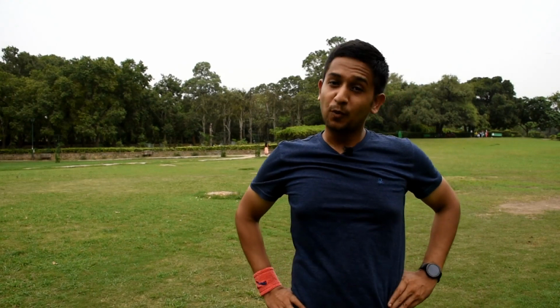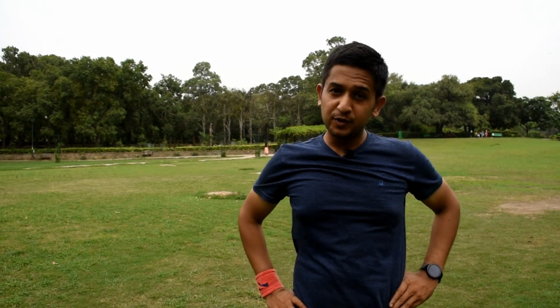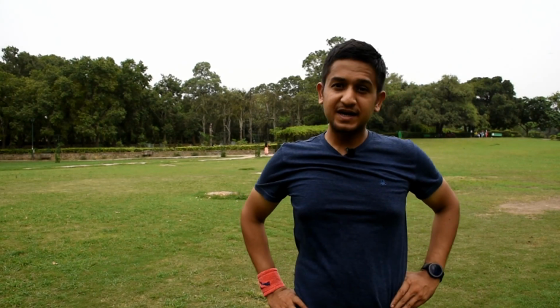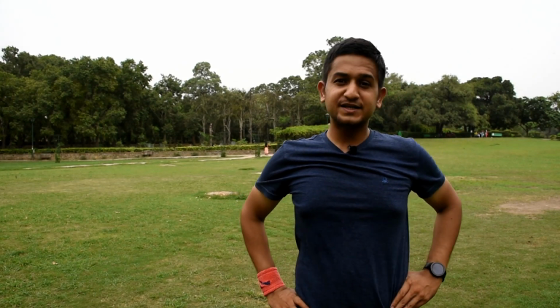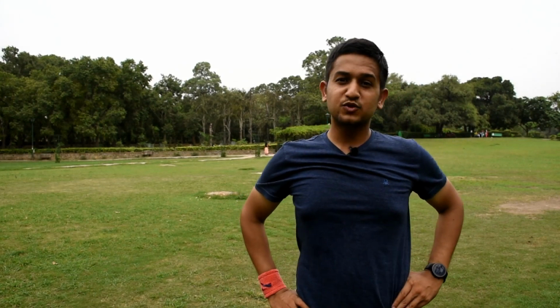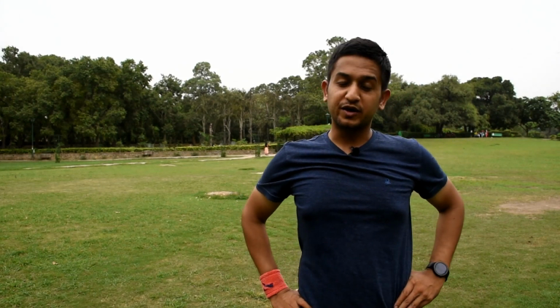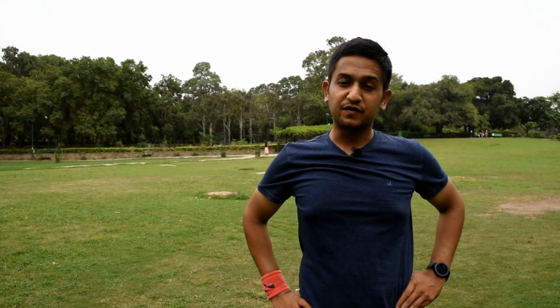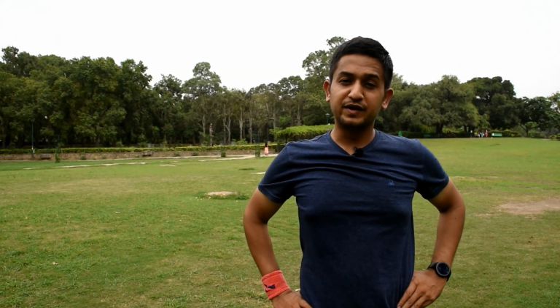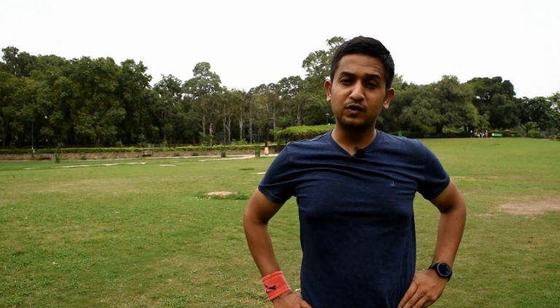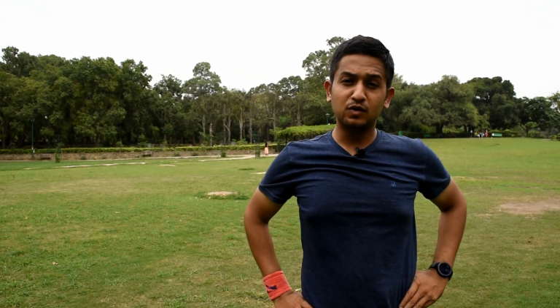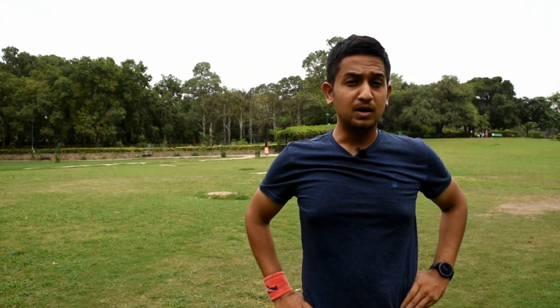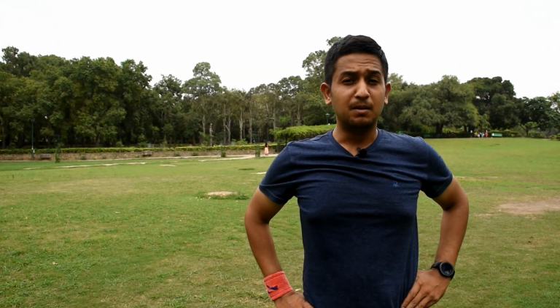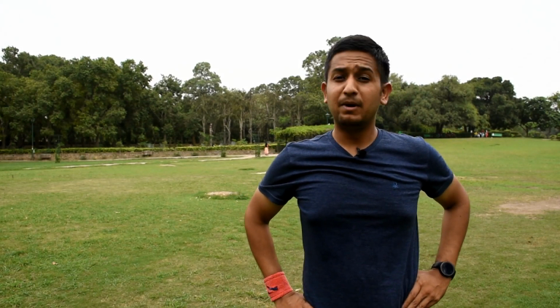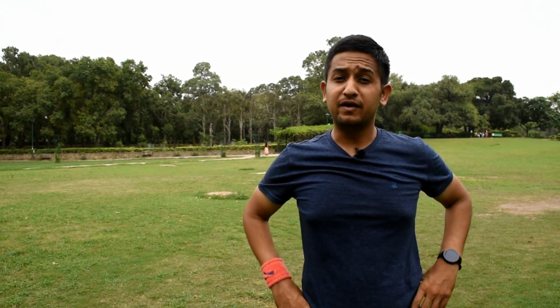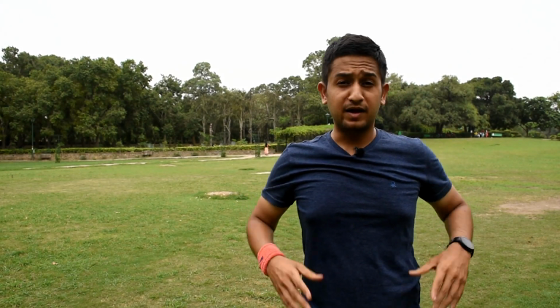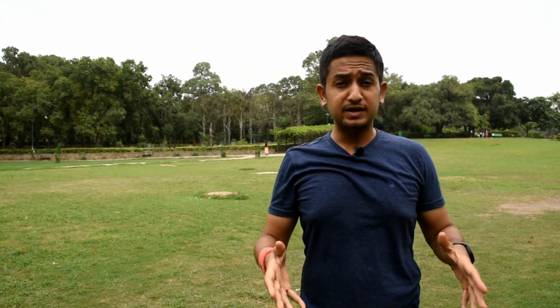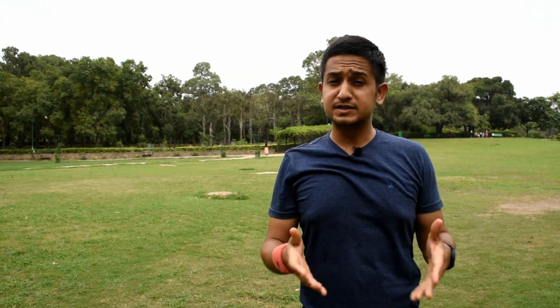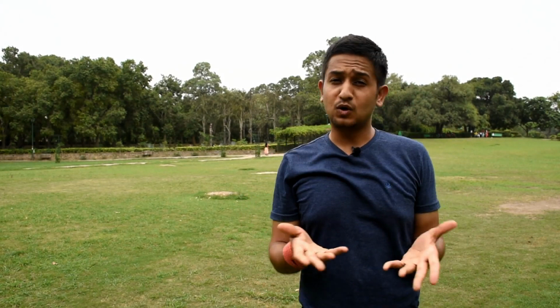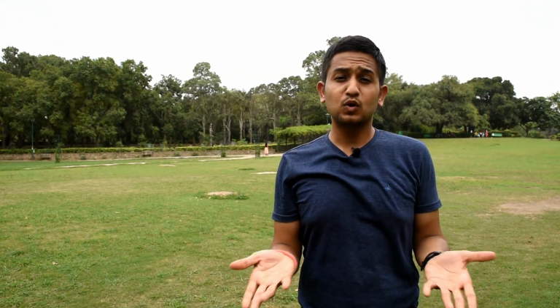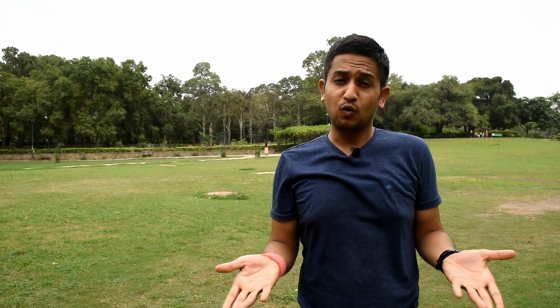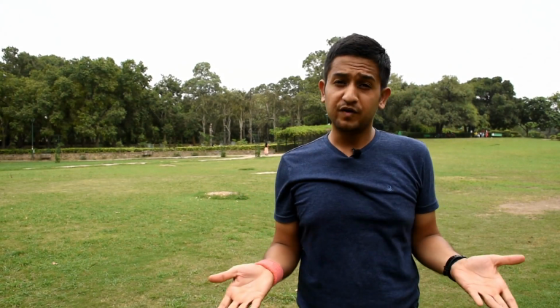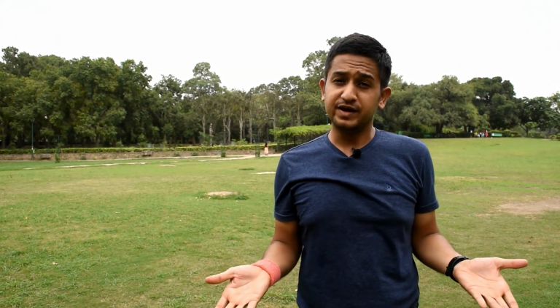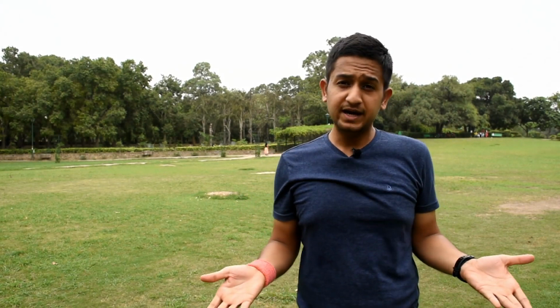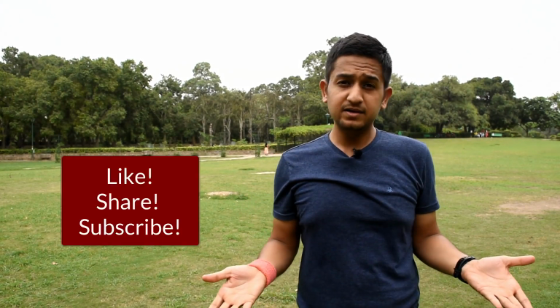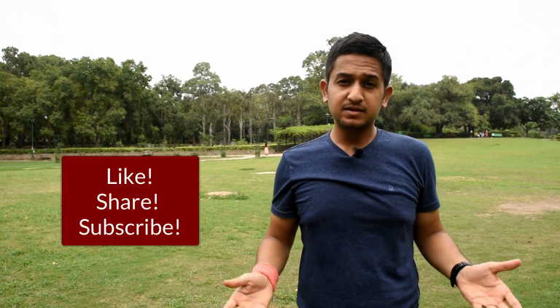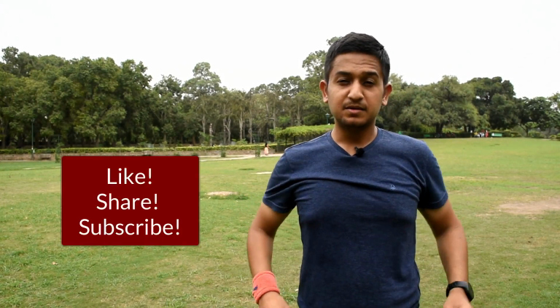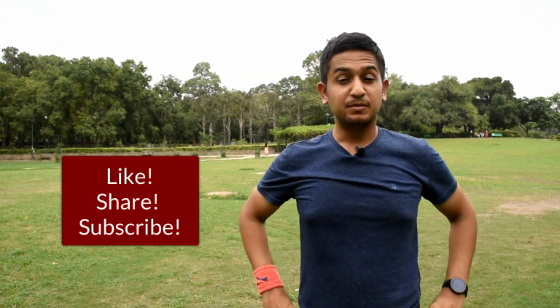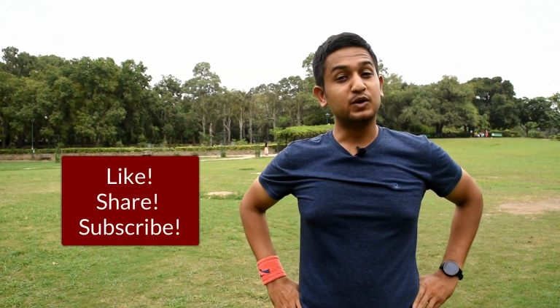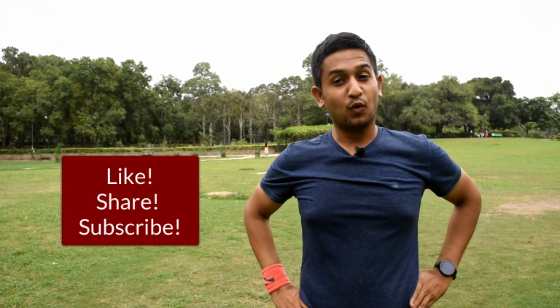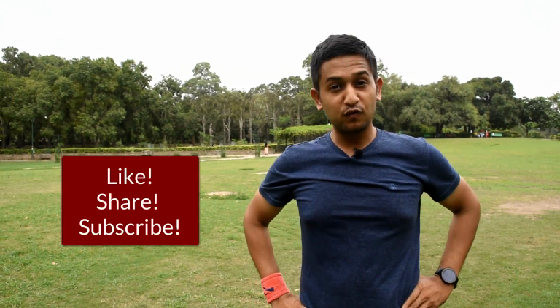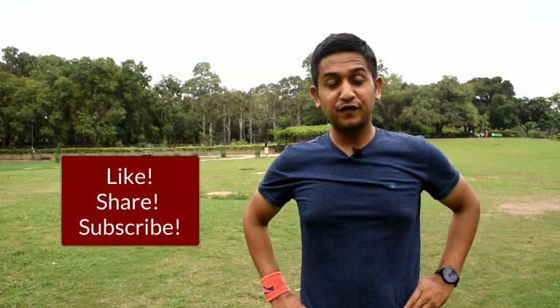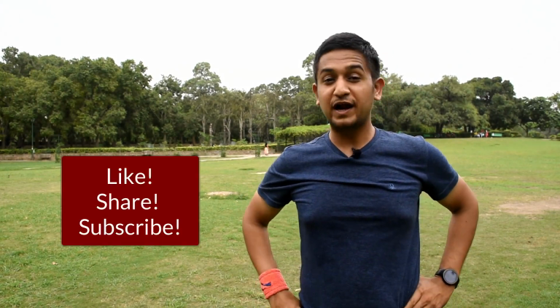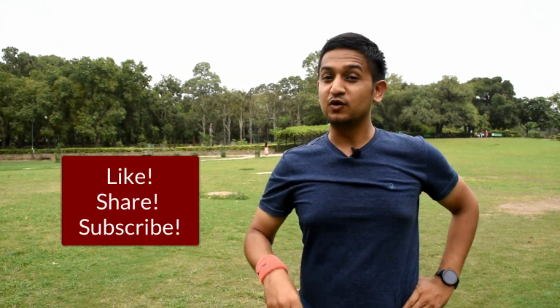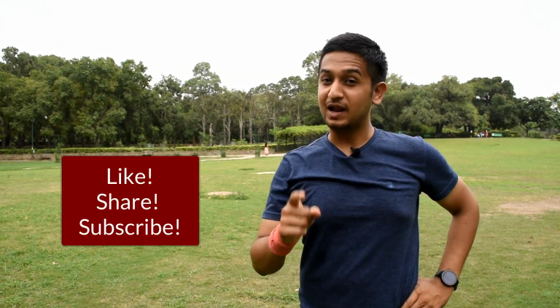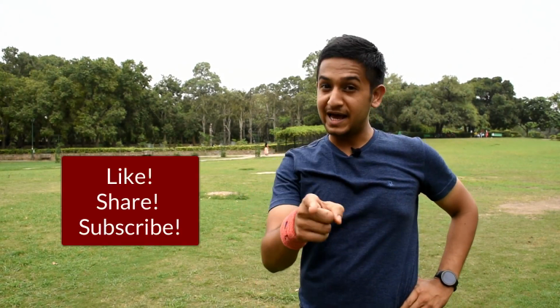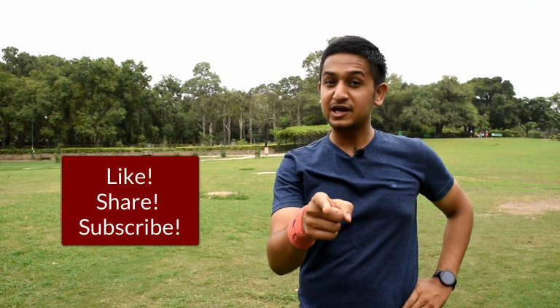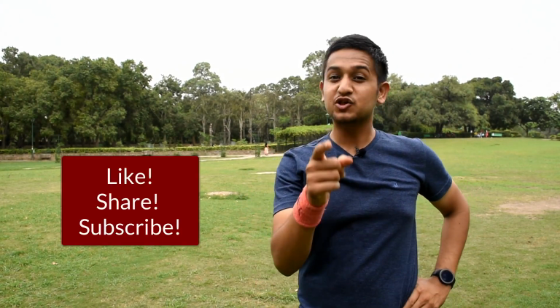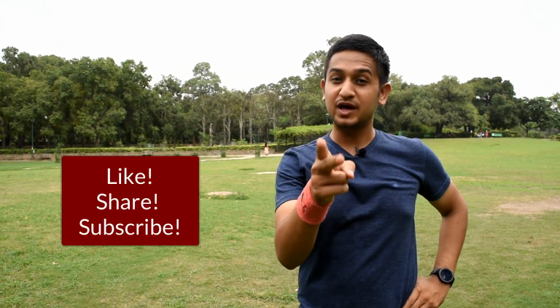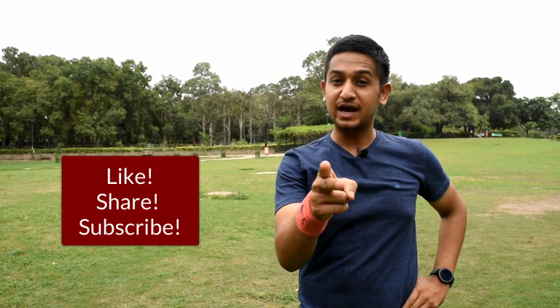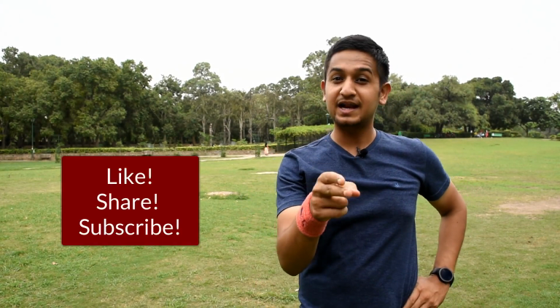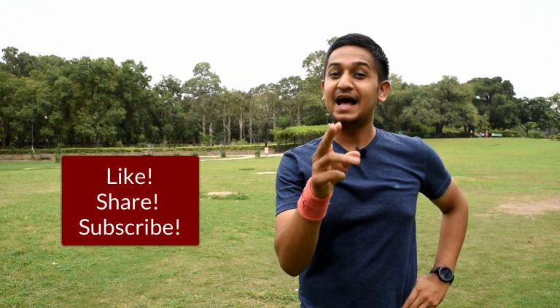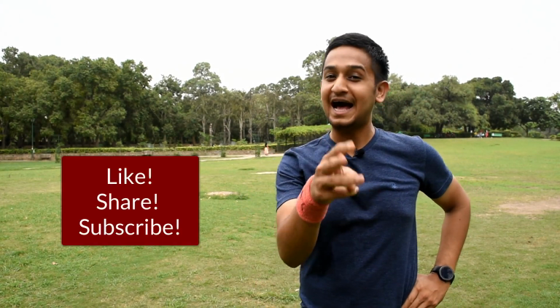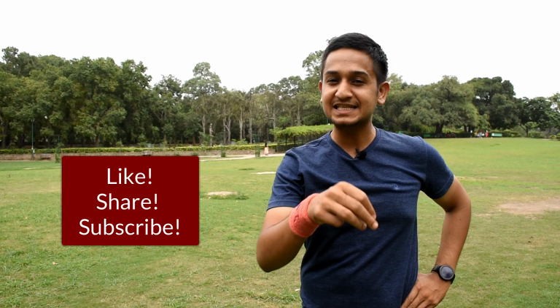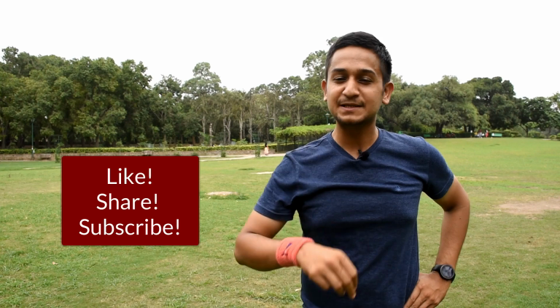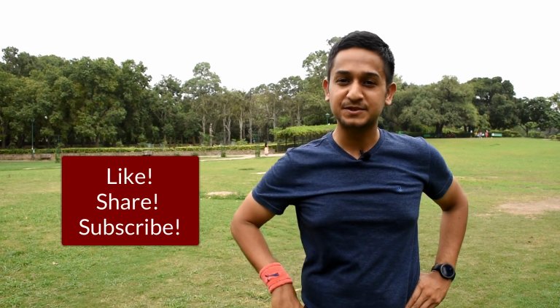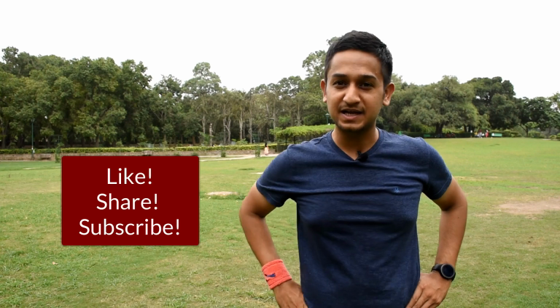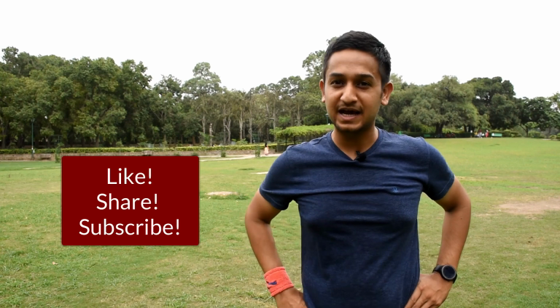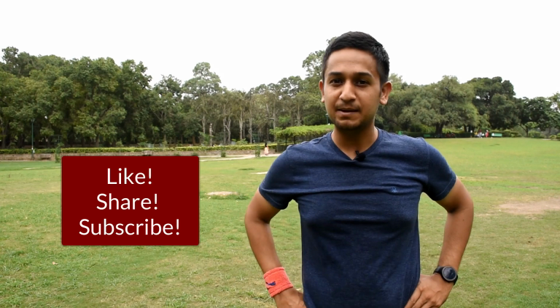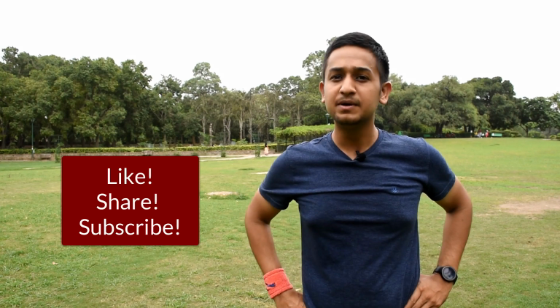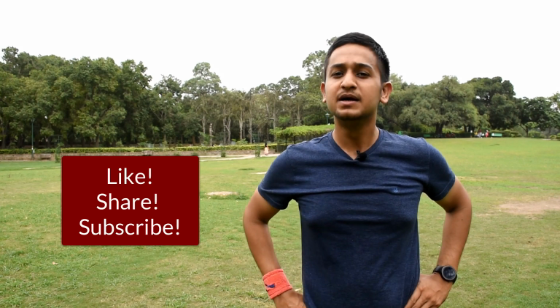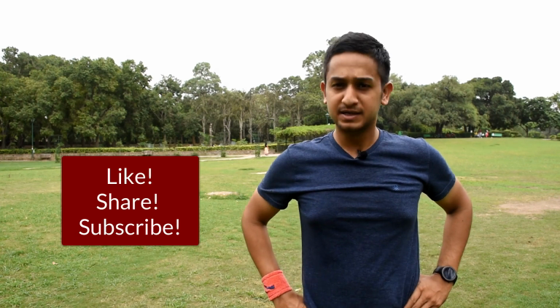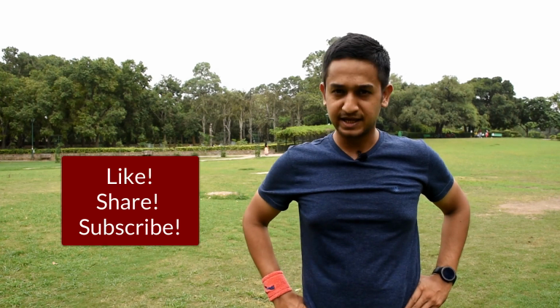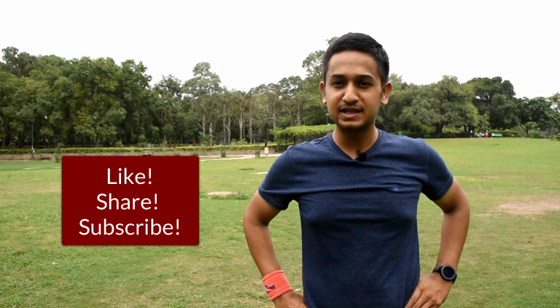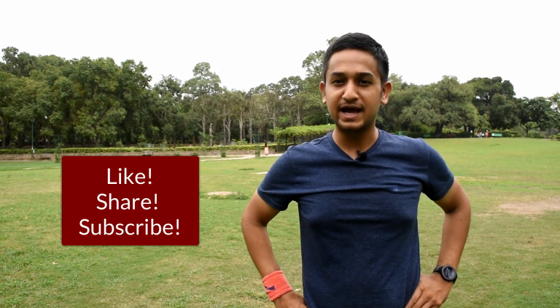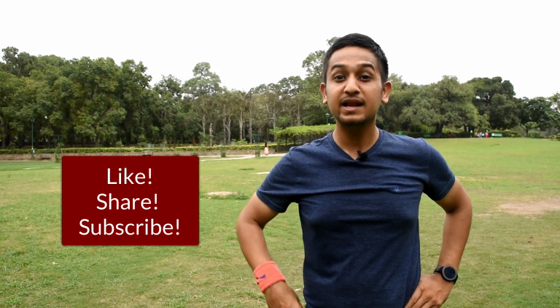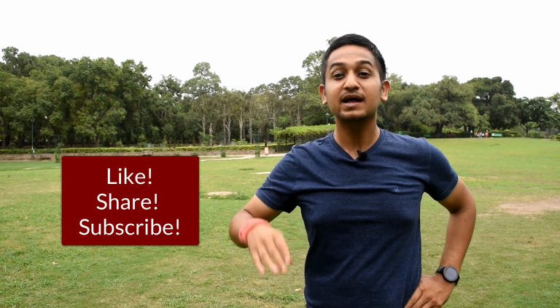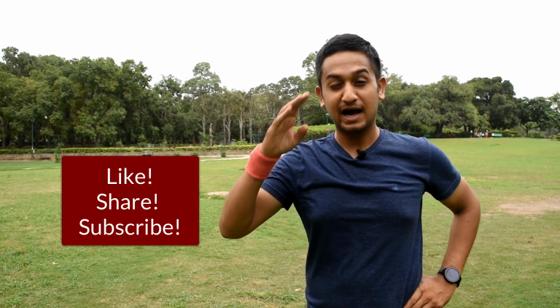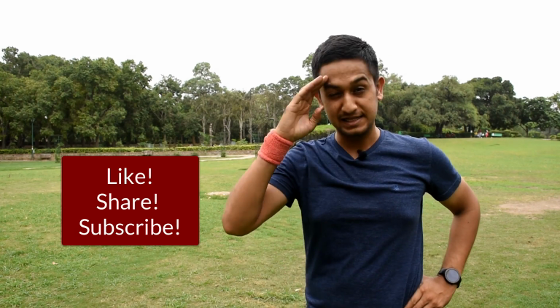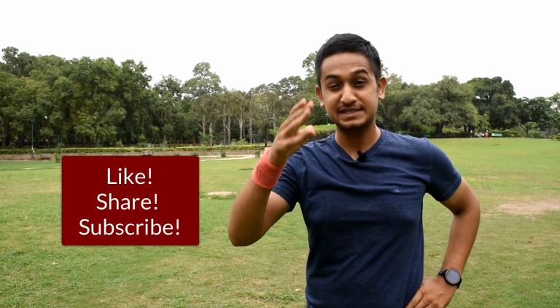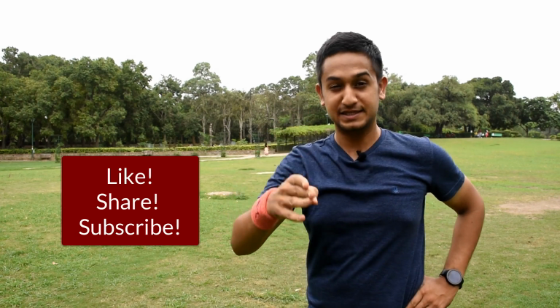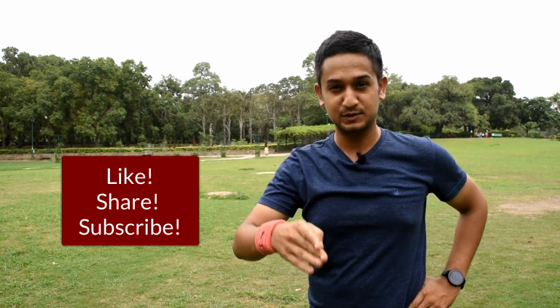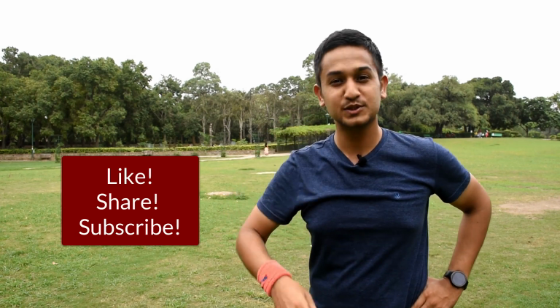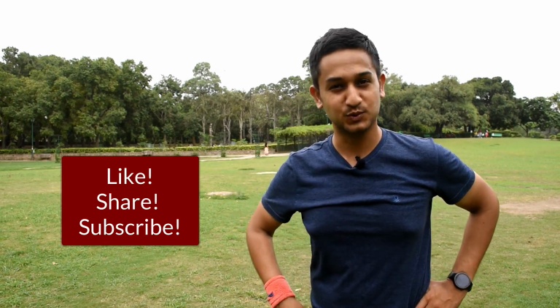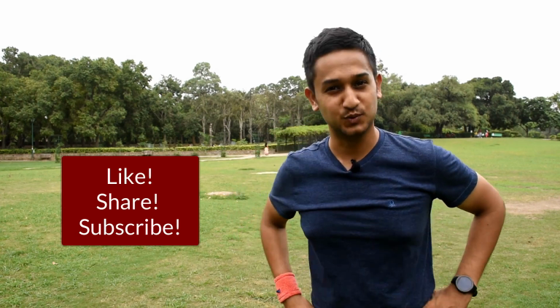I hope you guys enjoyed the video. My run is not over yet, but don't forget to like, share and subscribe. Till then, I'll see you soon.